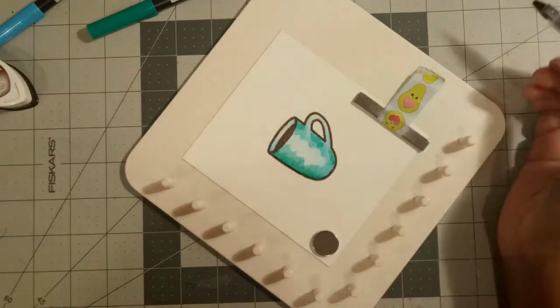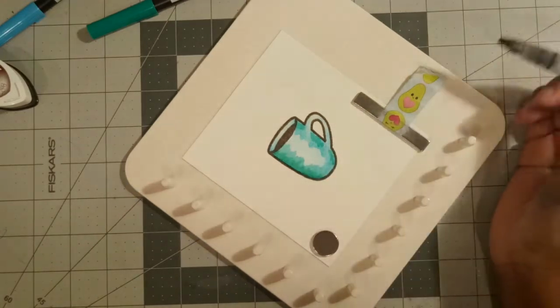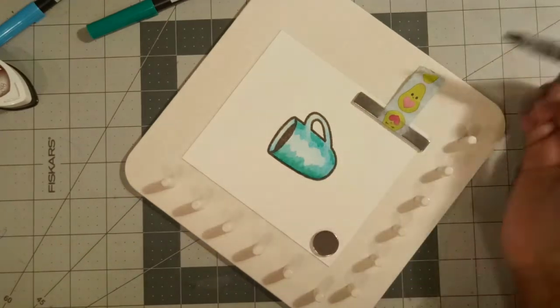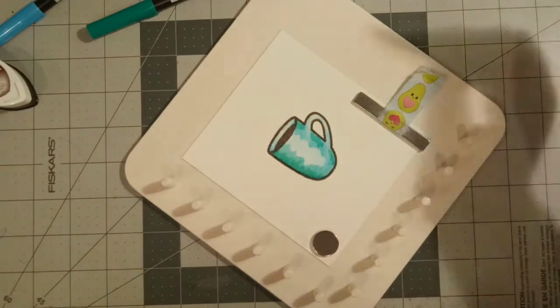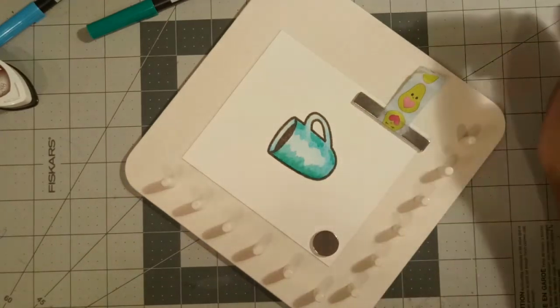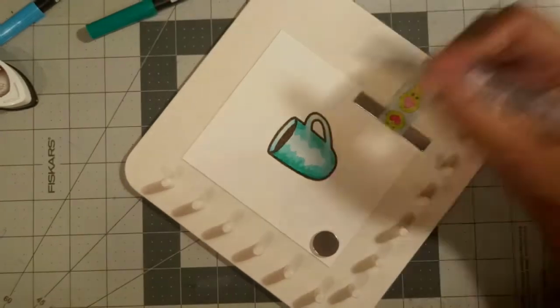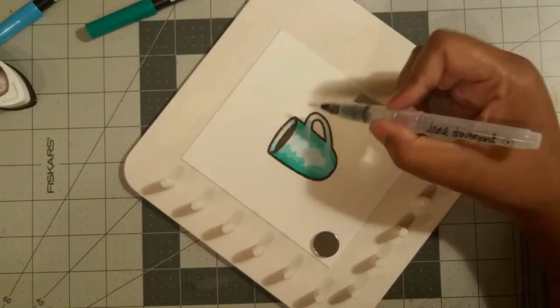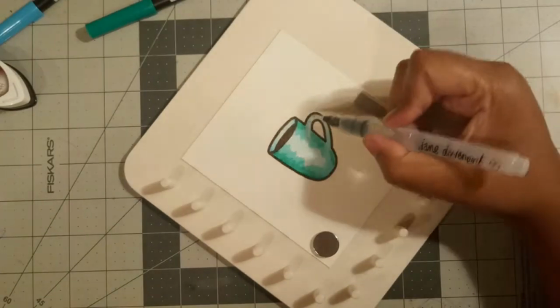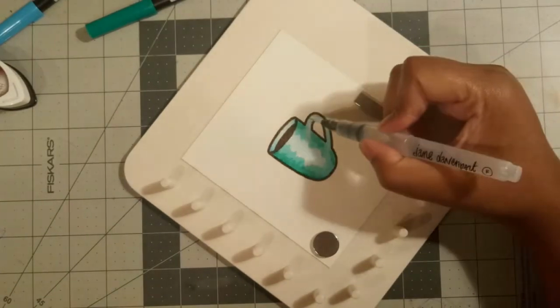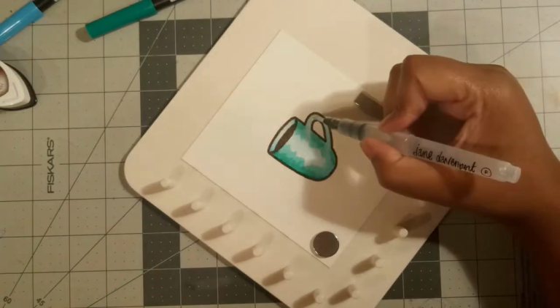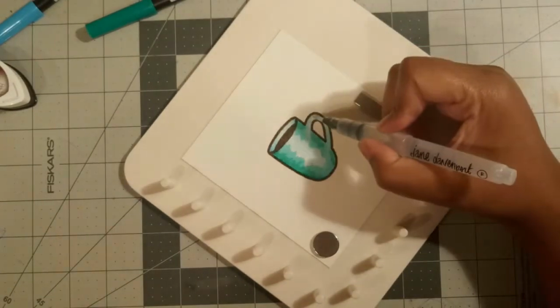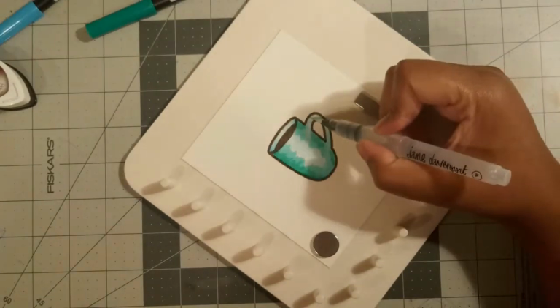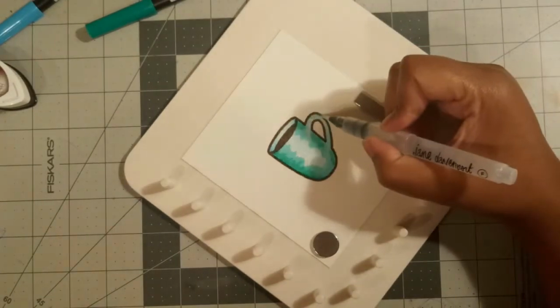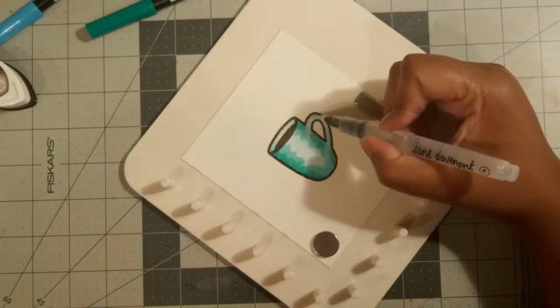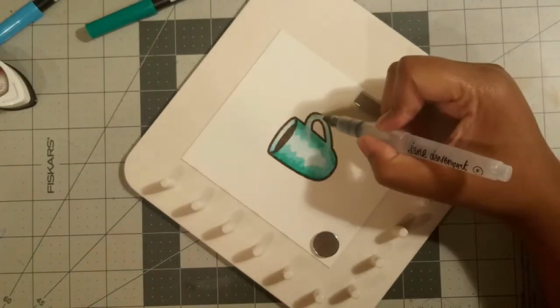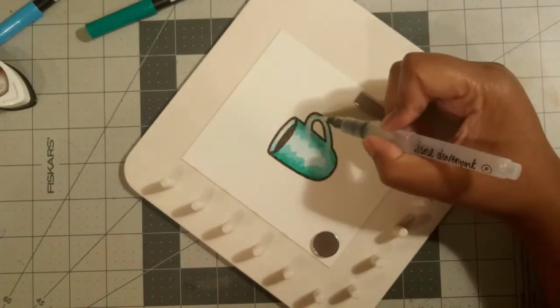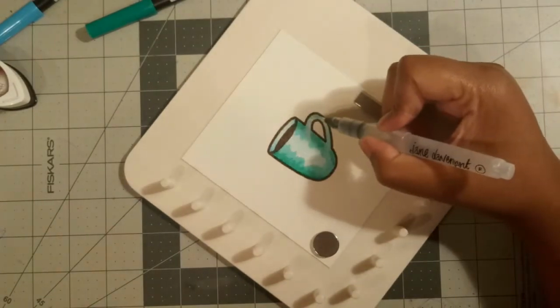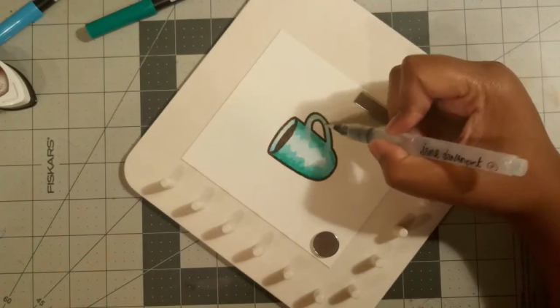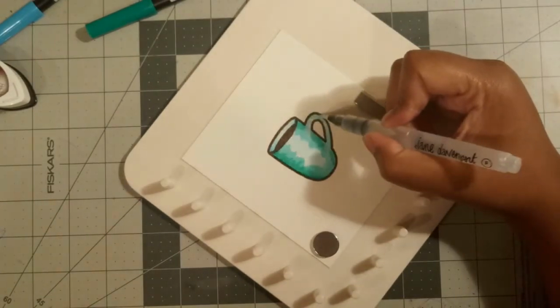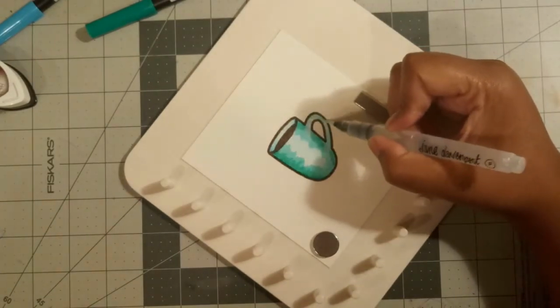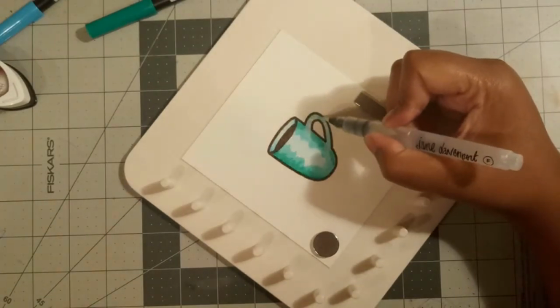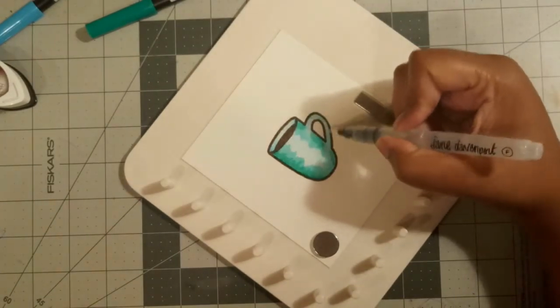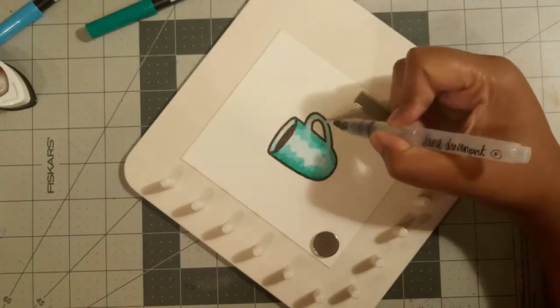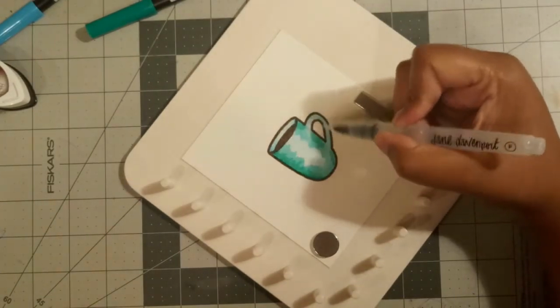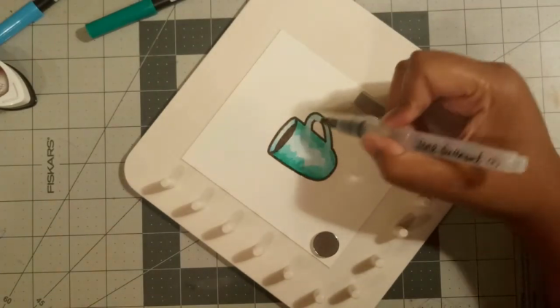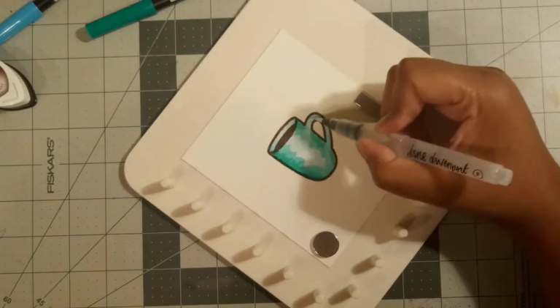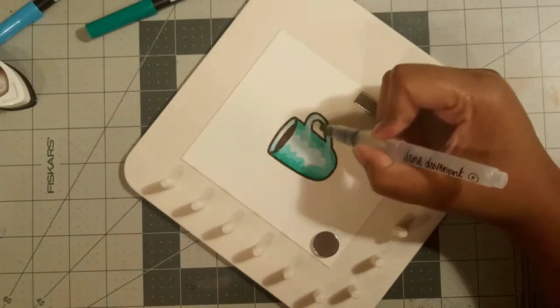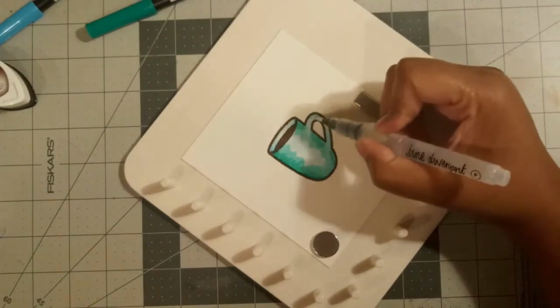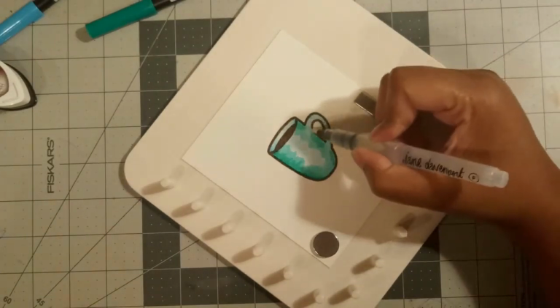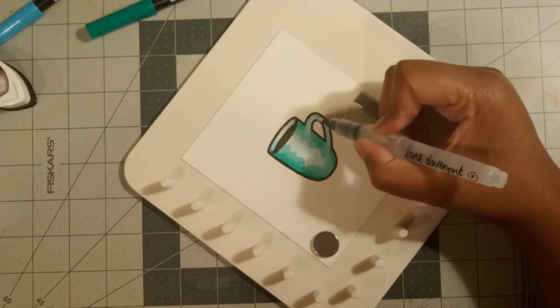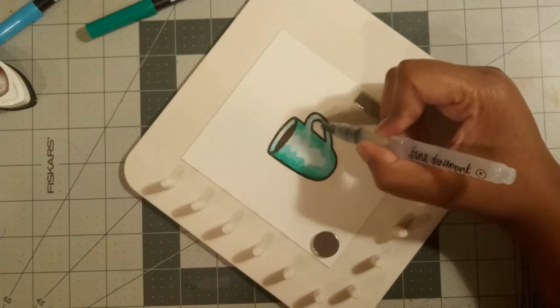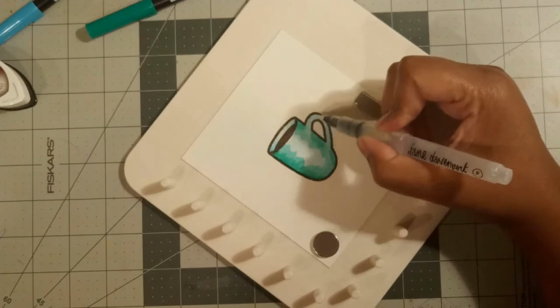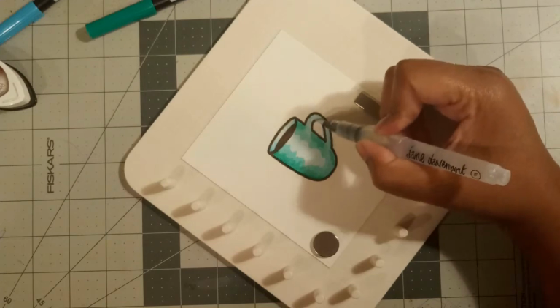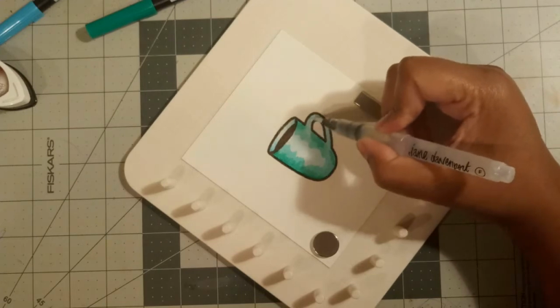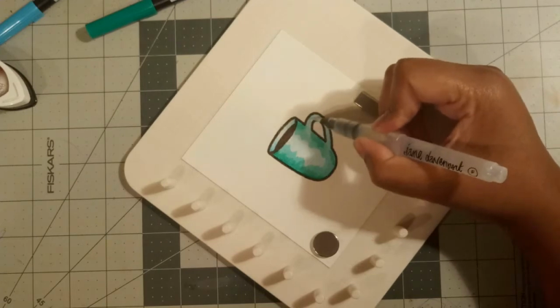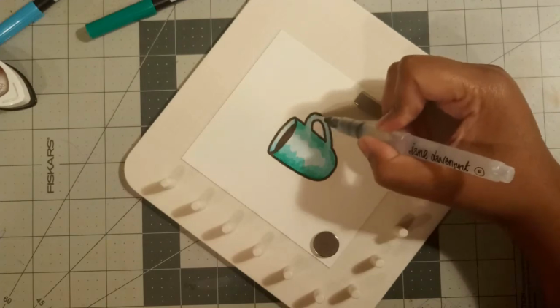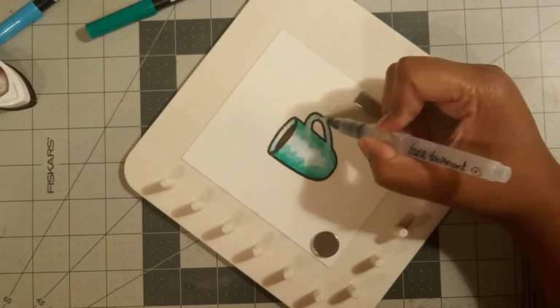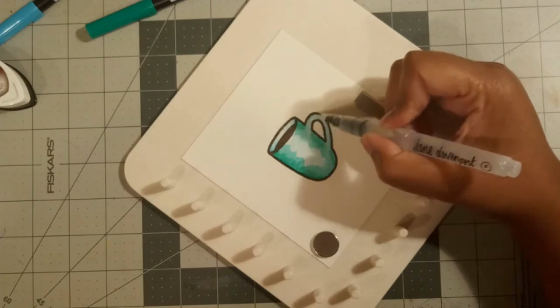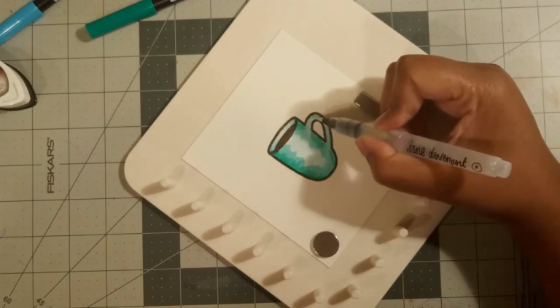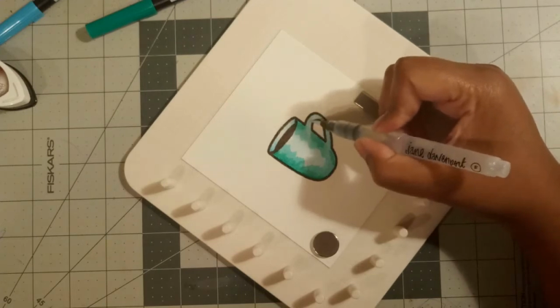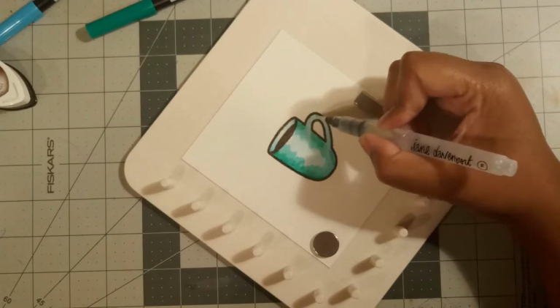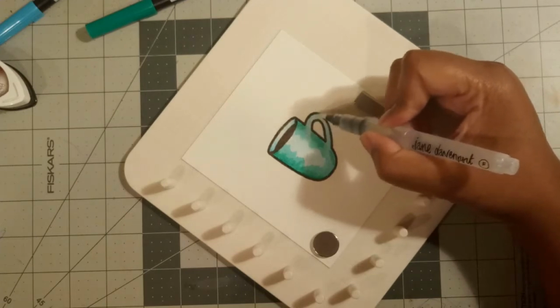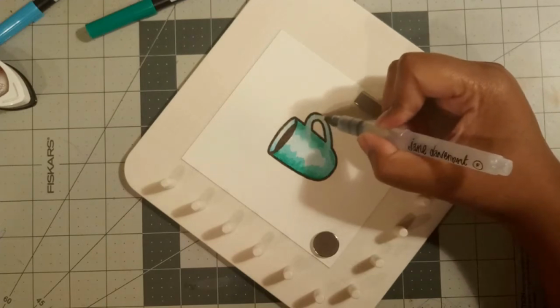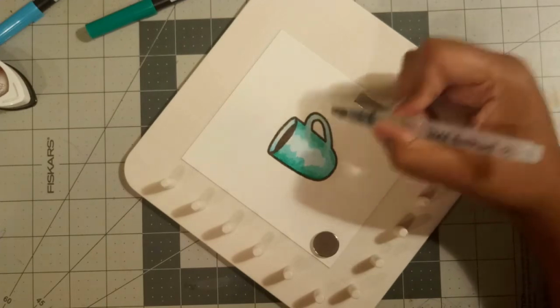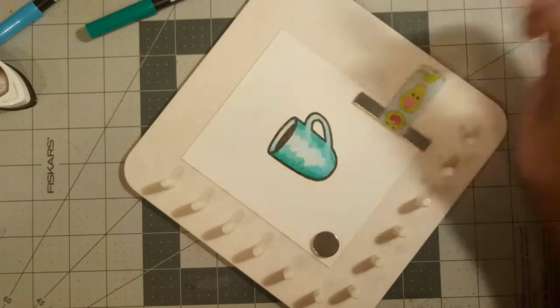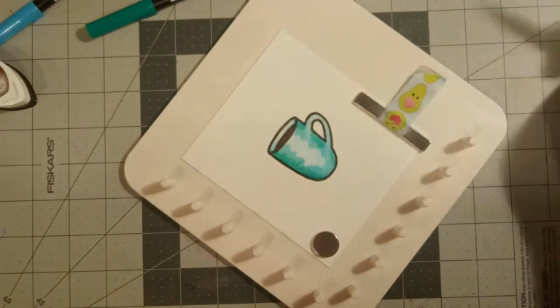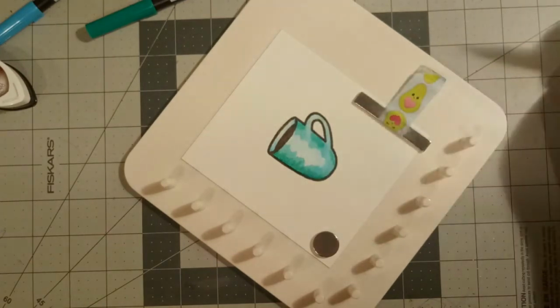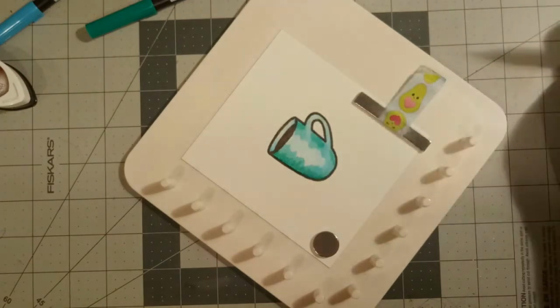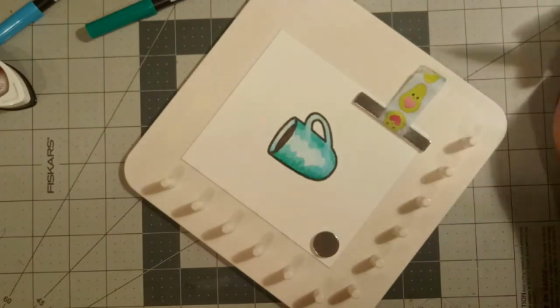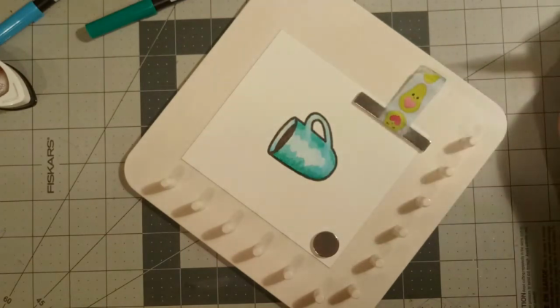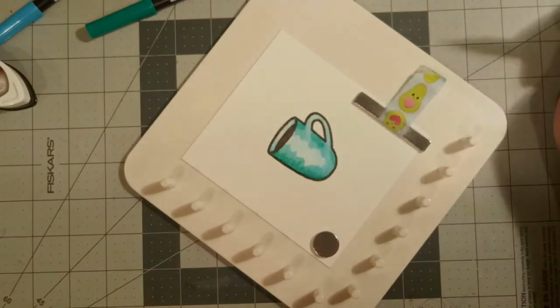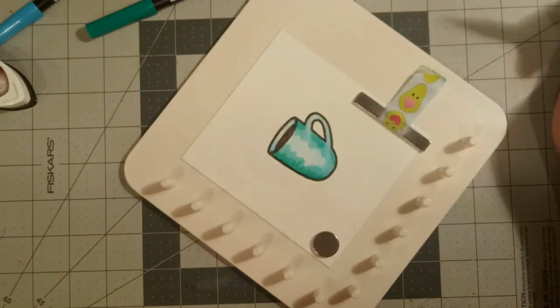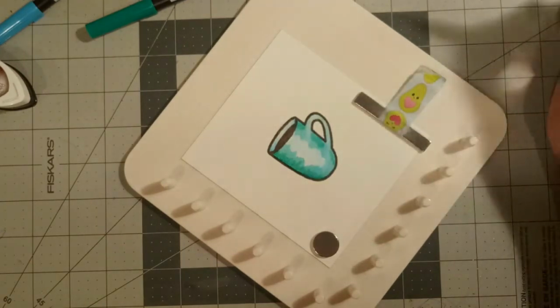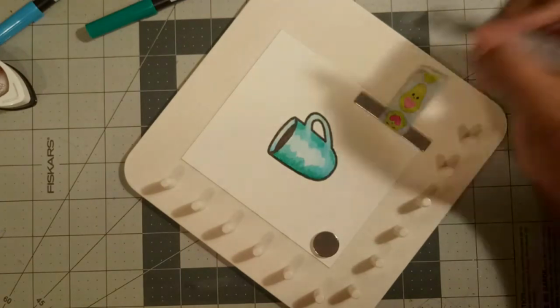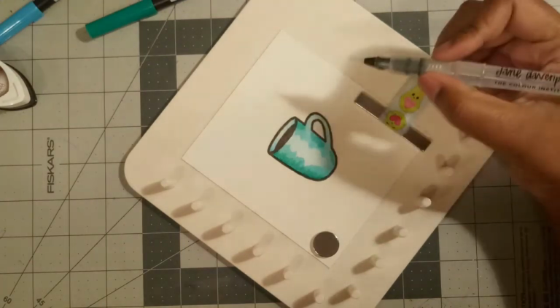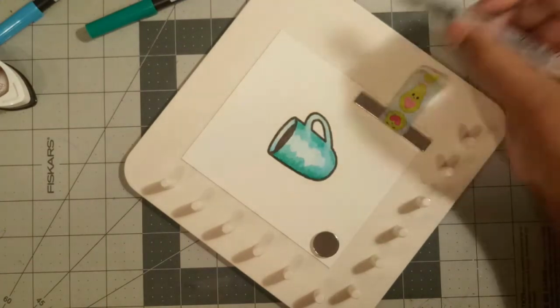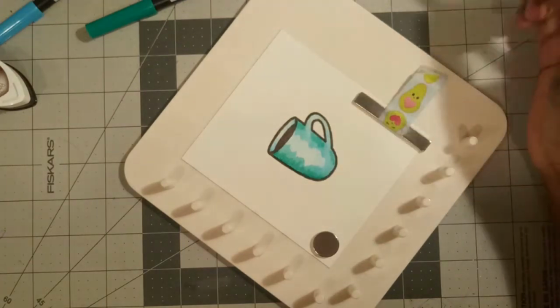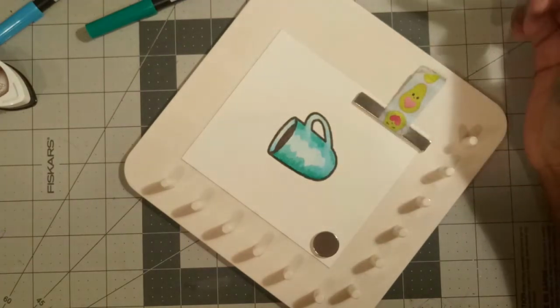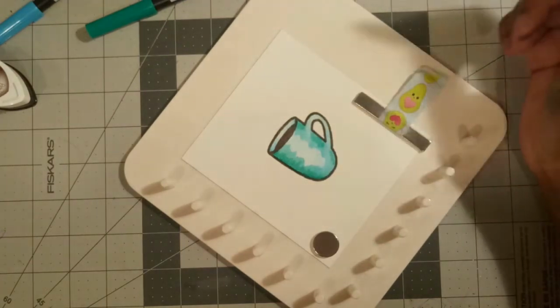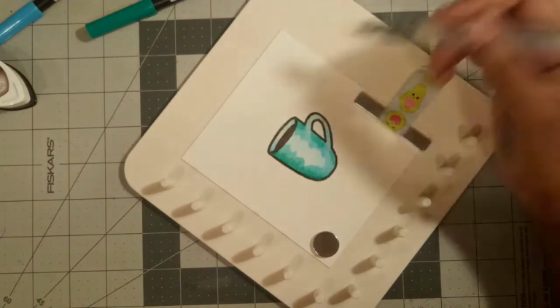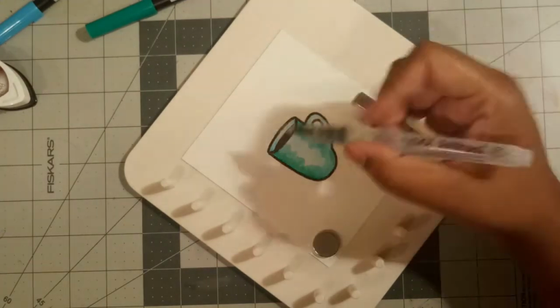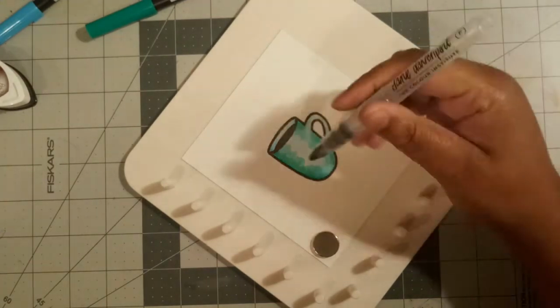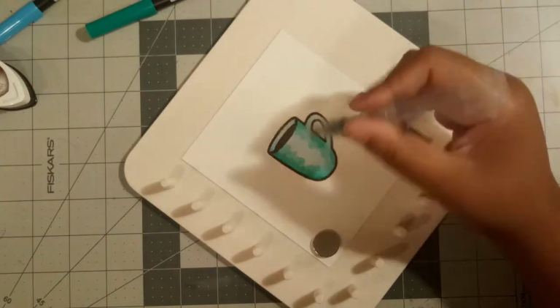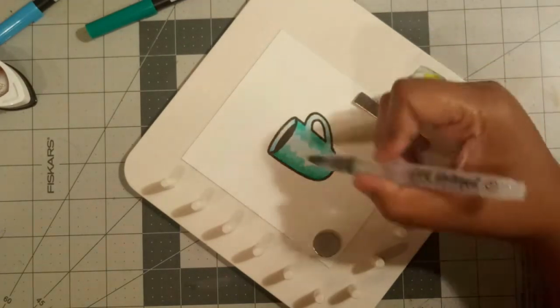It amazes me every time I use Tombow Dual Brush markers to do my watercoloring — just being able to put ink down in one spot and draw it out with water. It's watercoloring, but it's a different kind of skill. I really like using these markers; it's nice and easy for a non-artist kind of person like me.